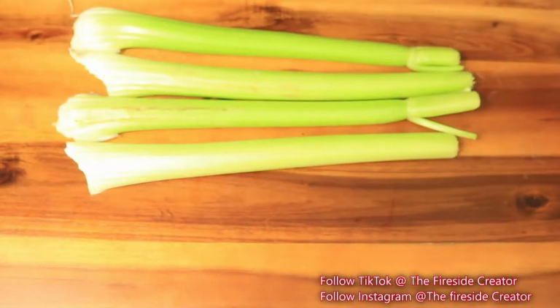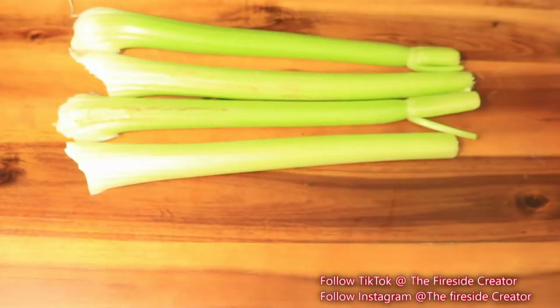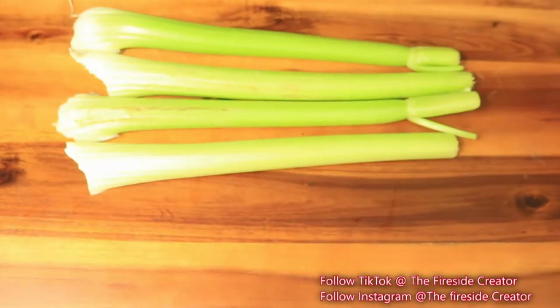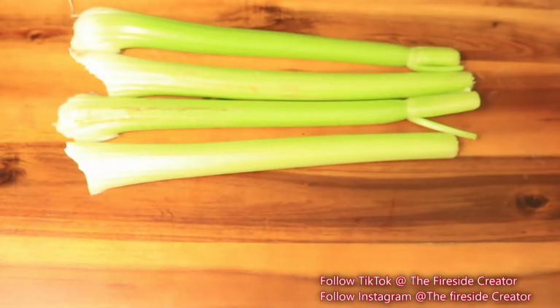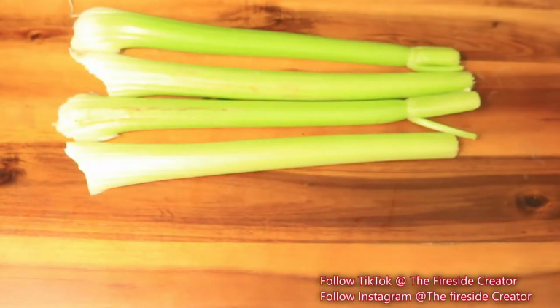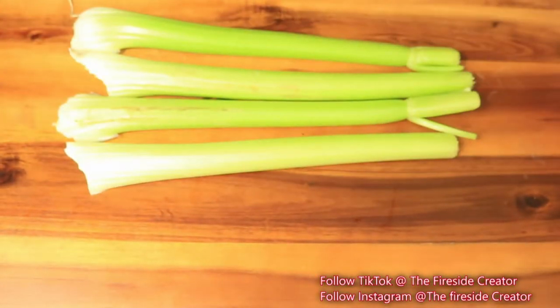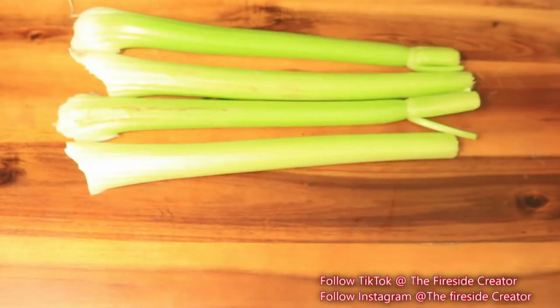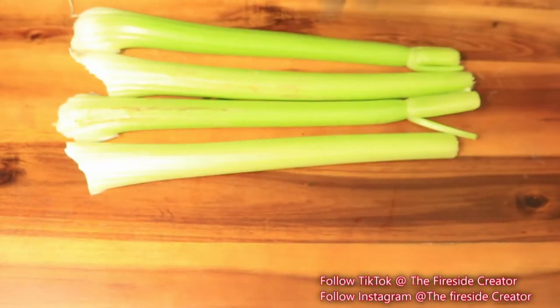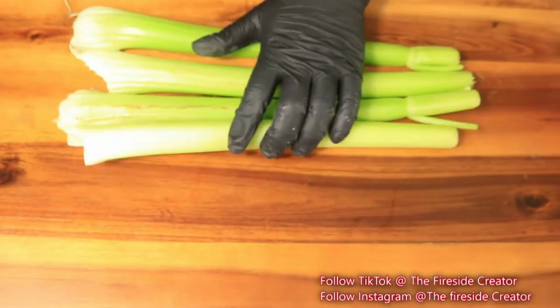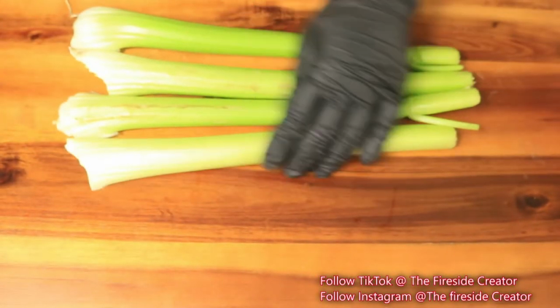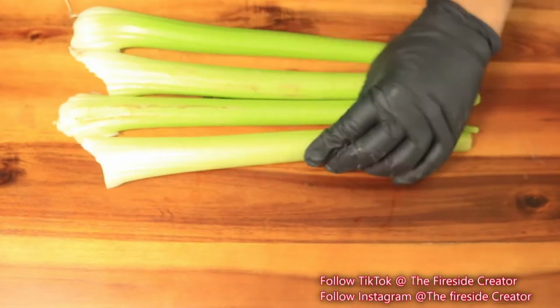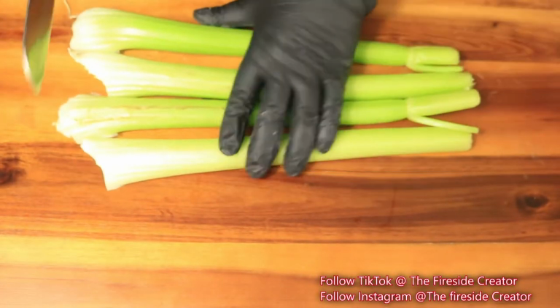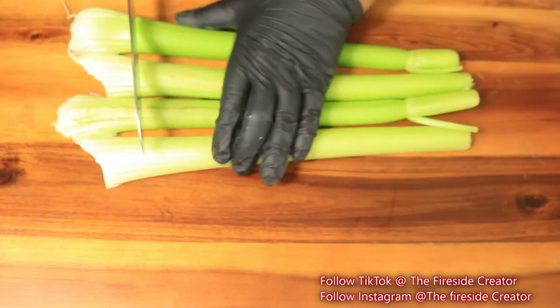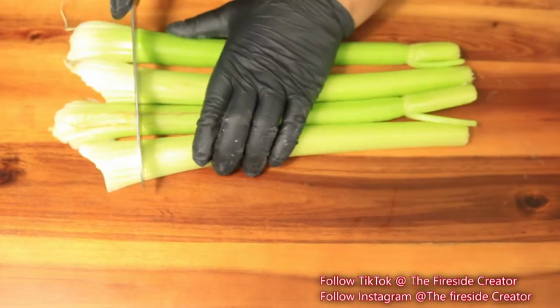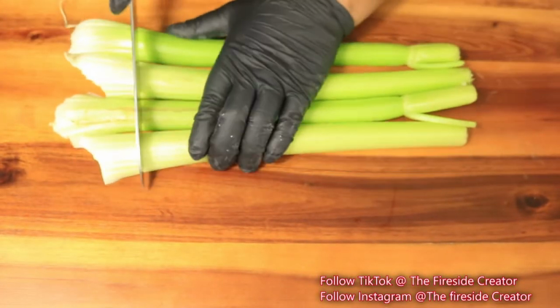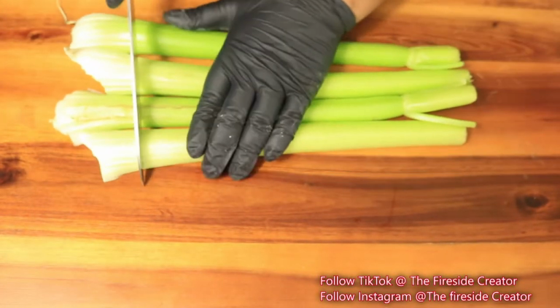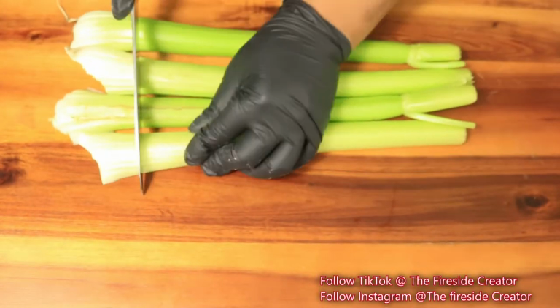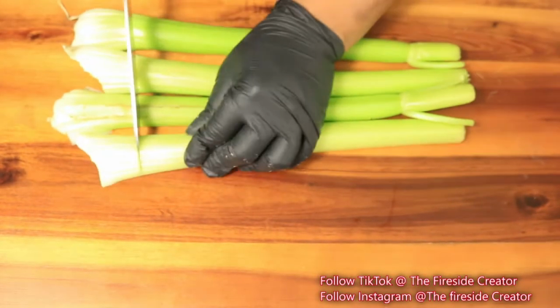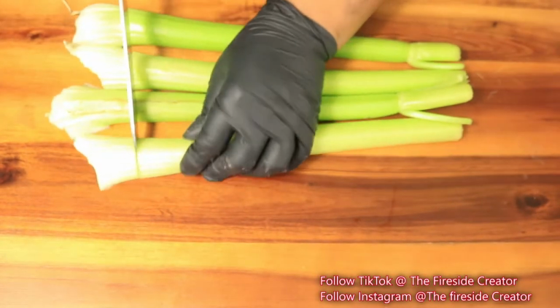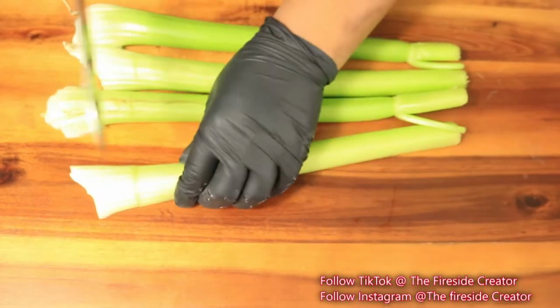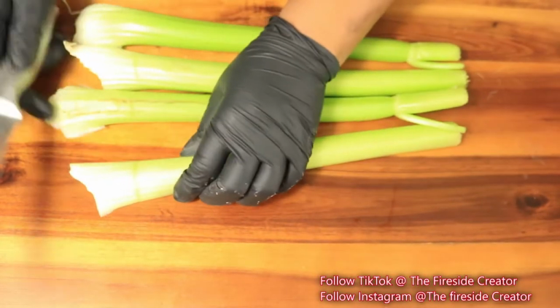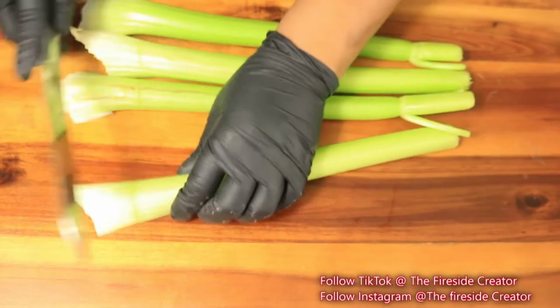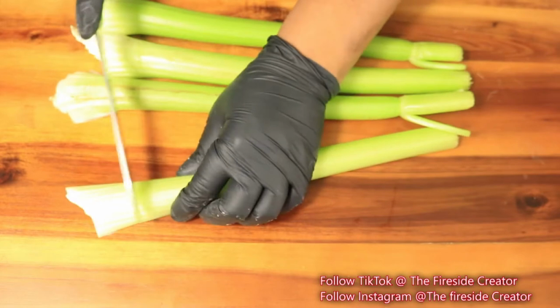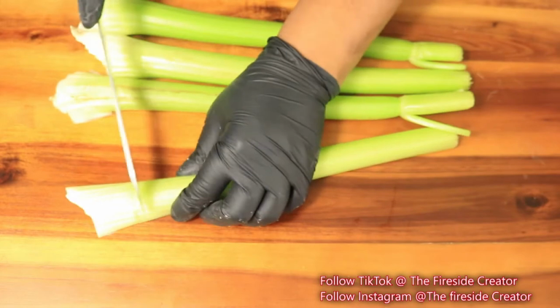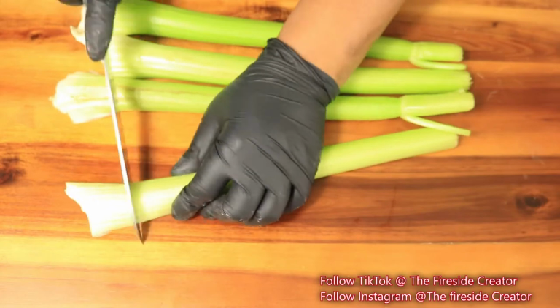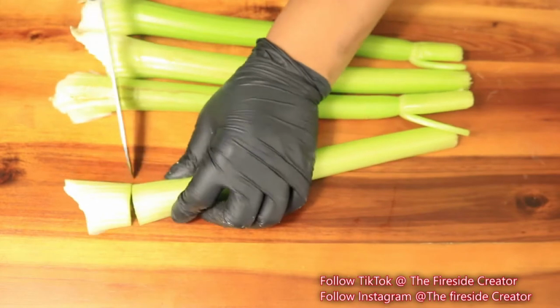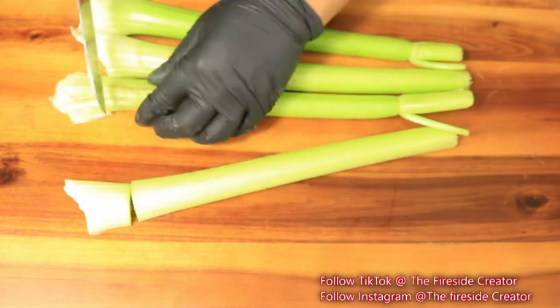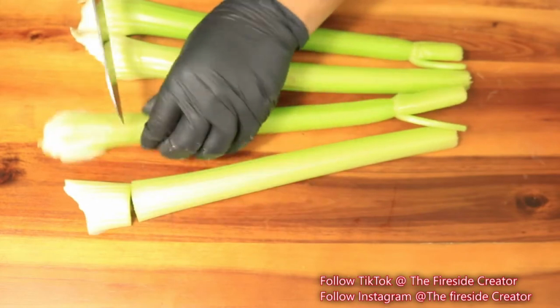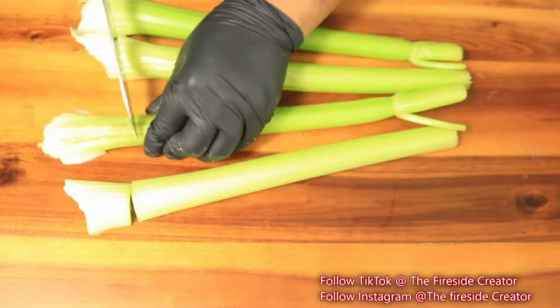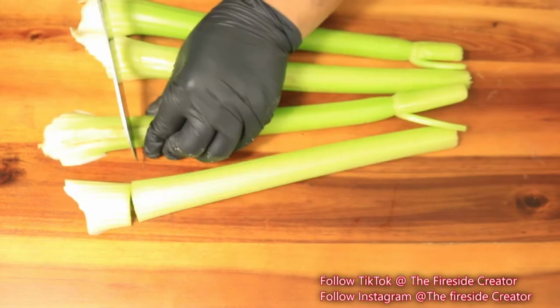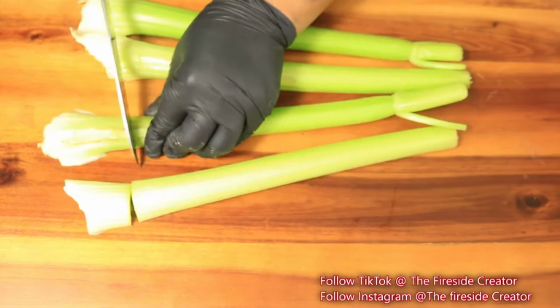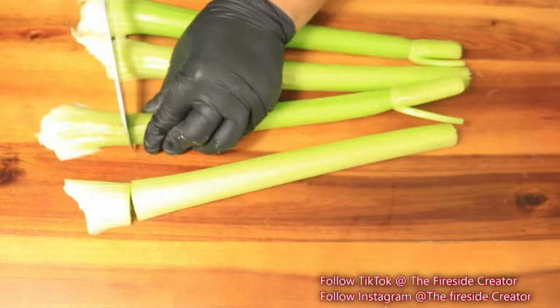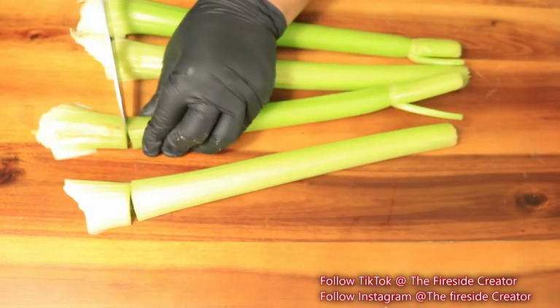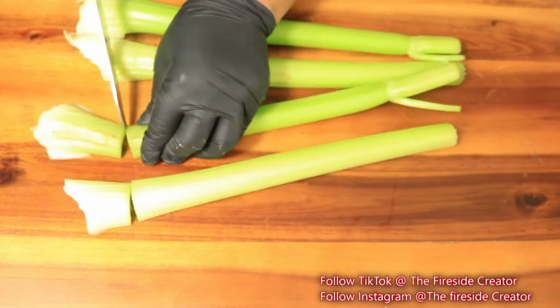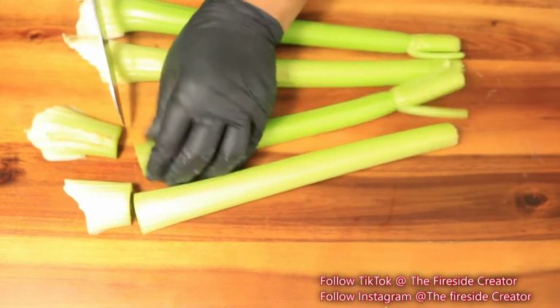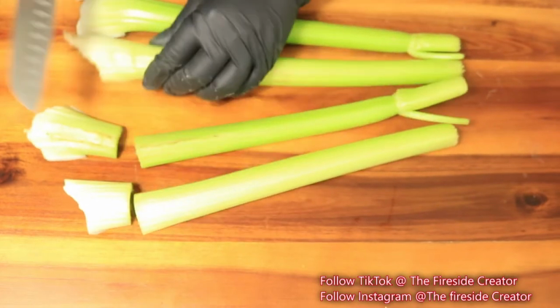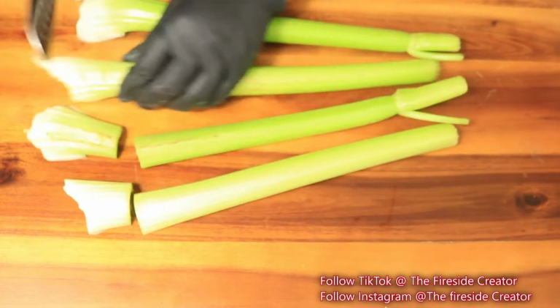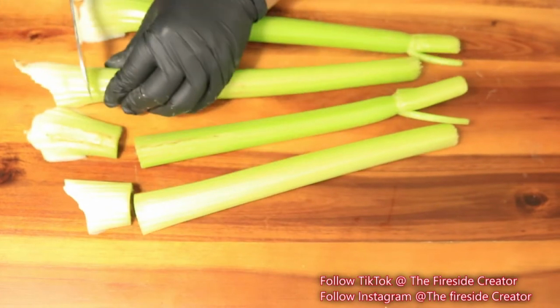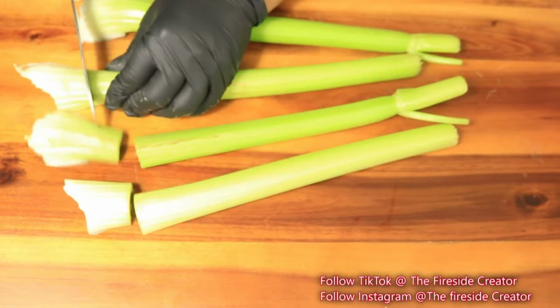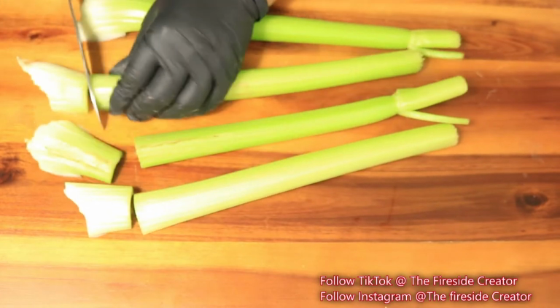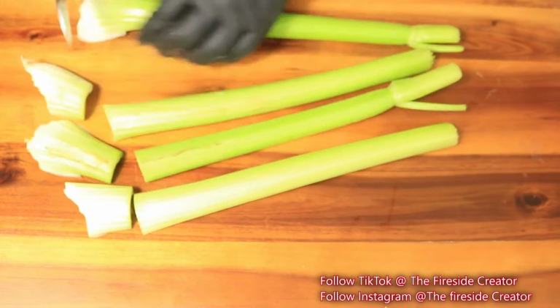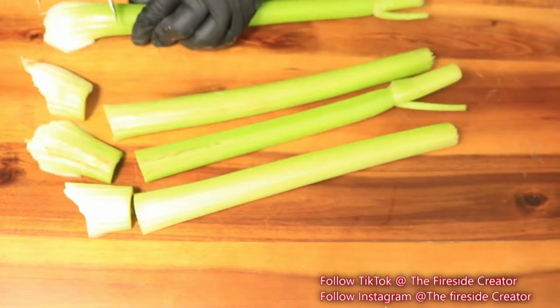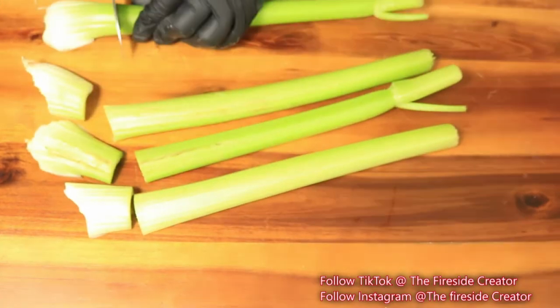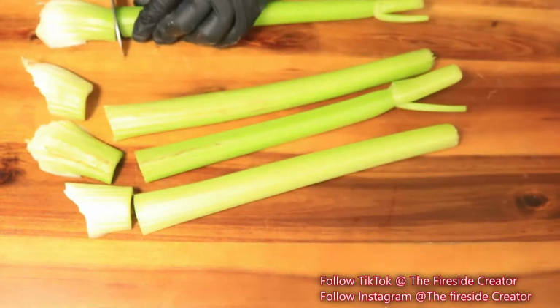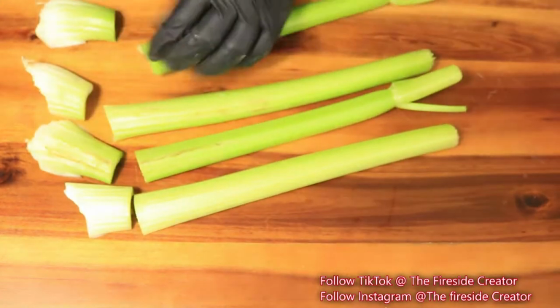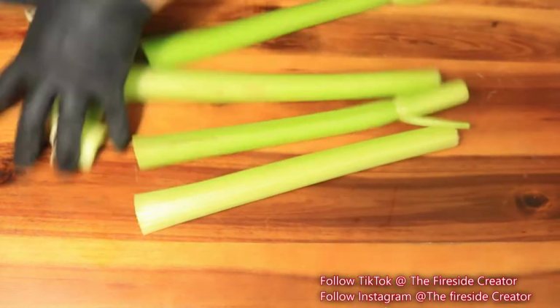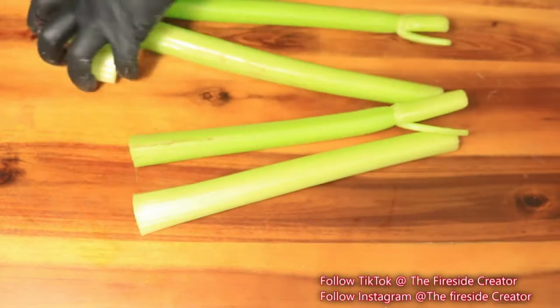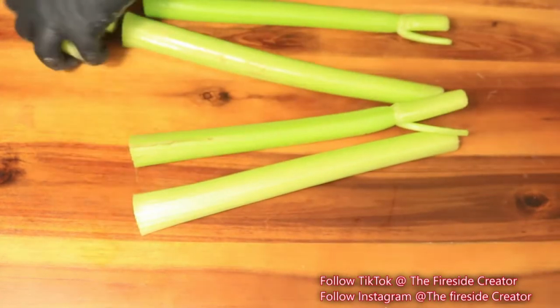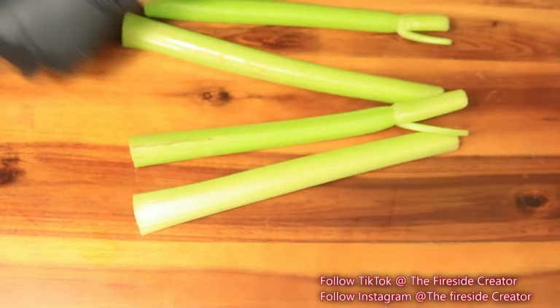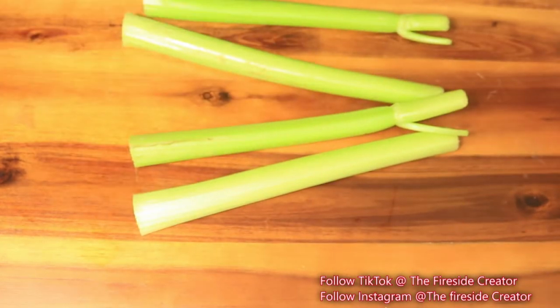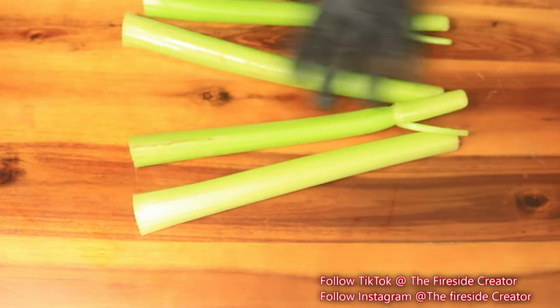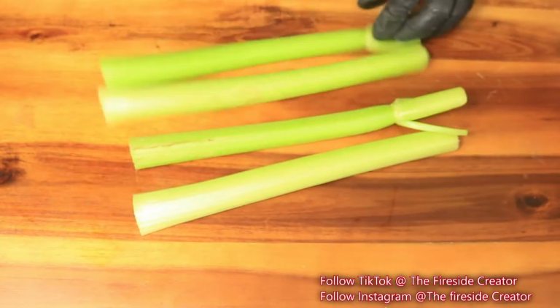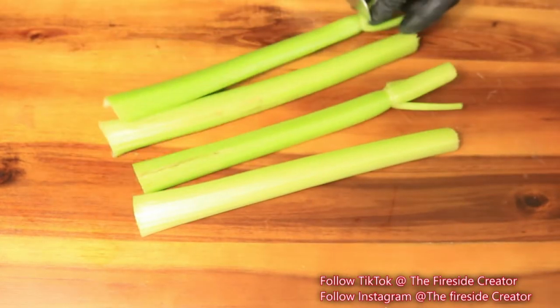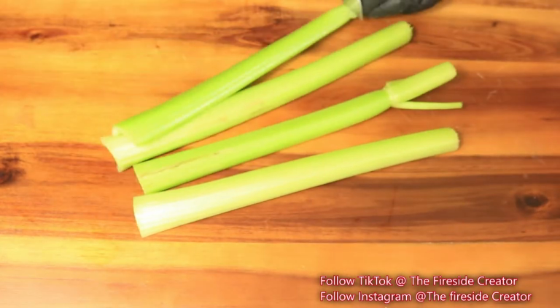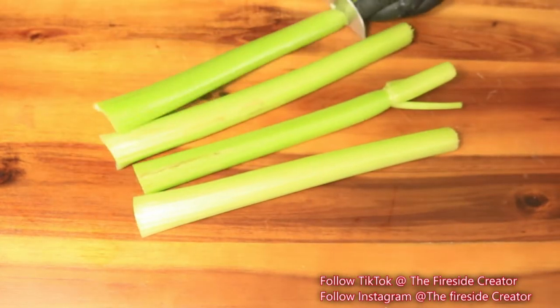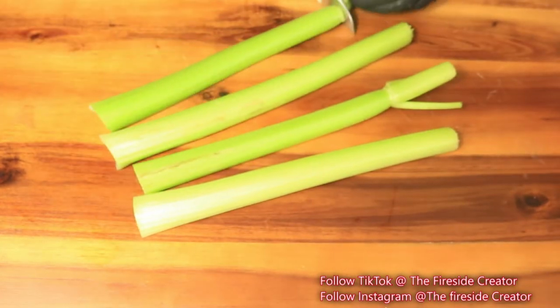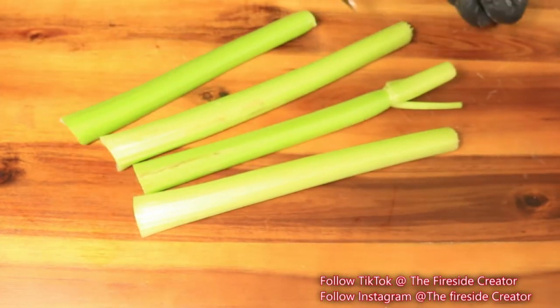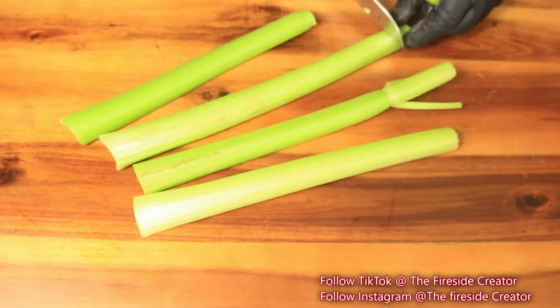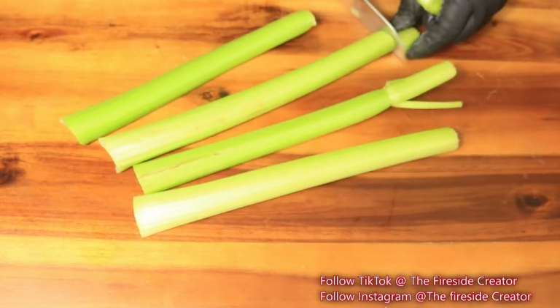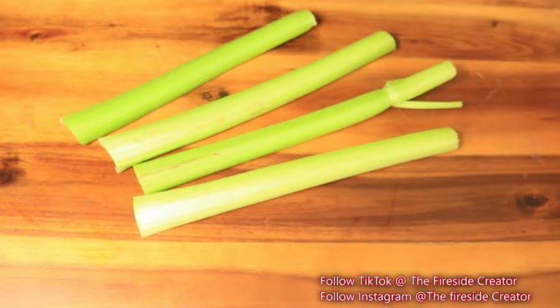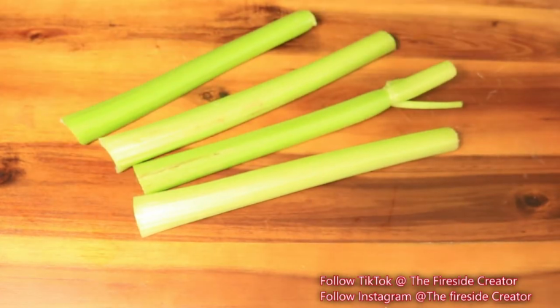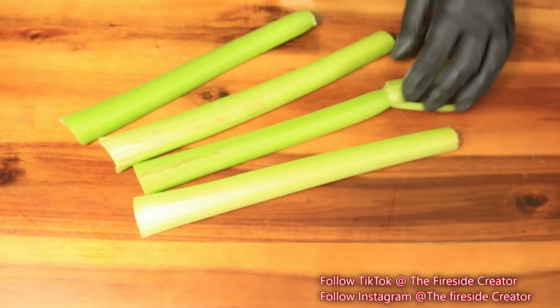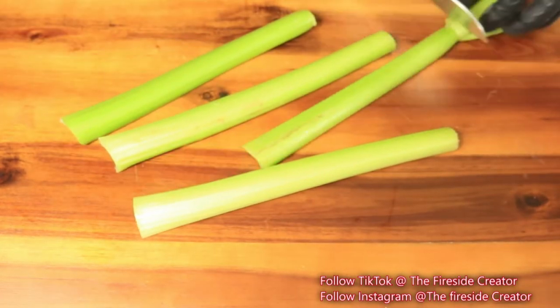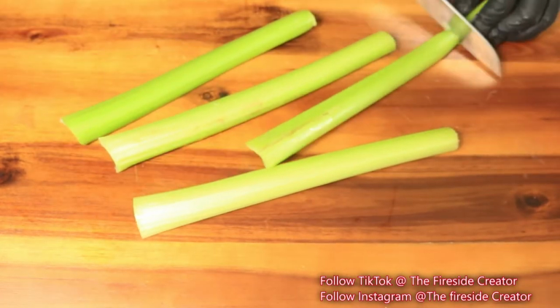Next I have celery. I'm going to cut off both ends and then cut them up into bite-sized chunks.